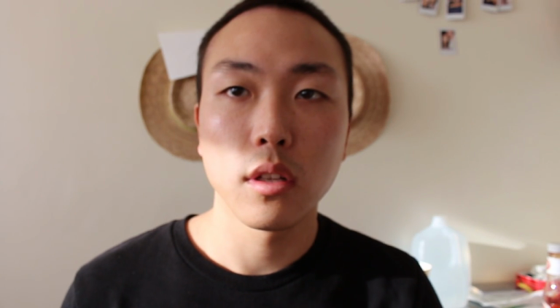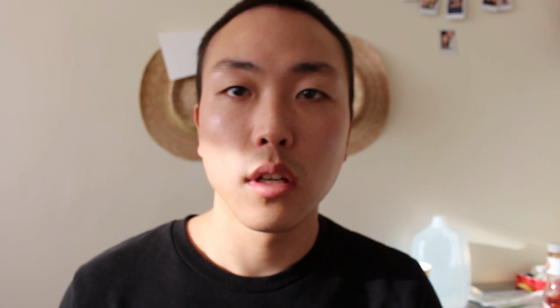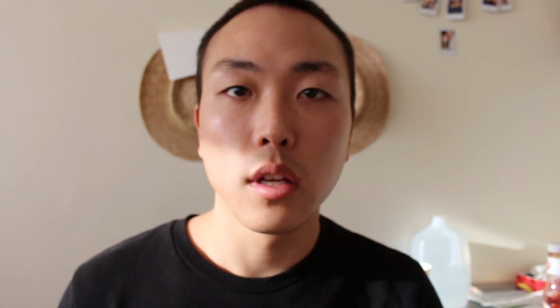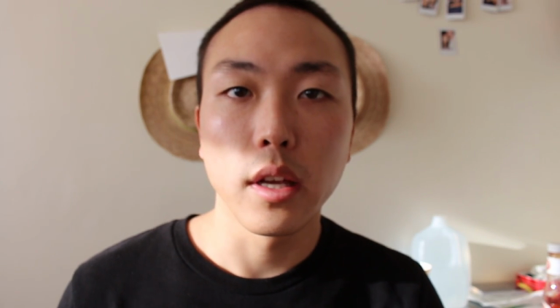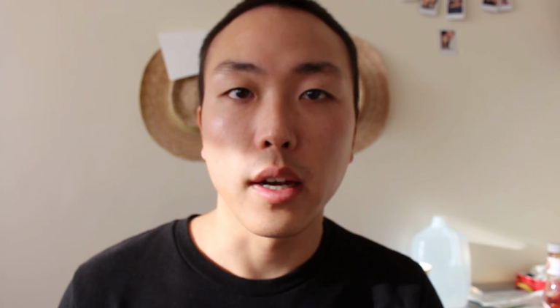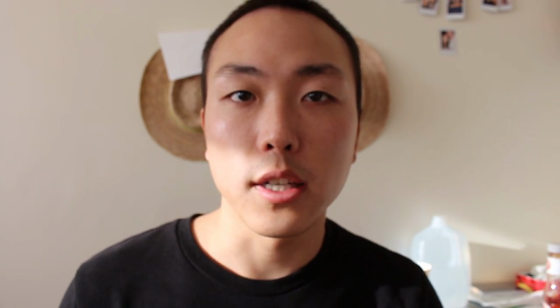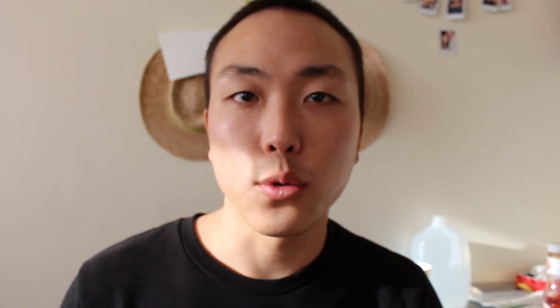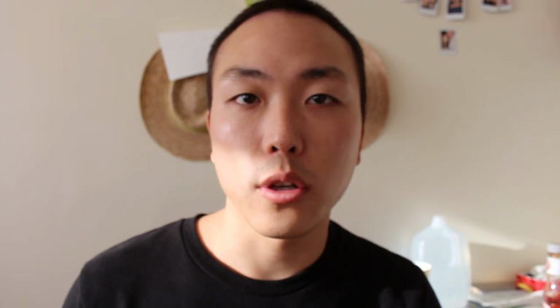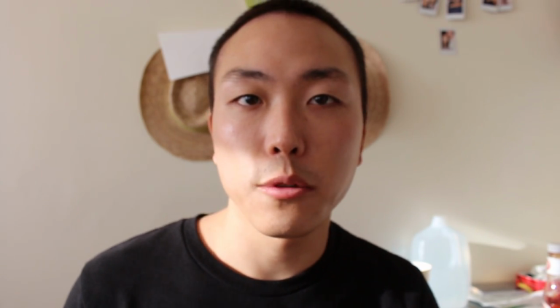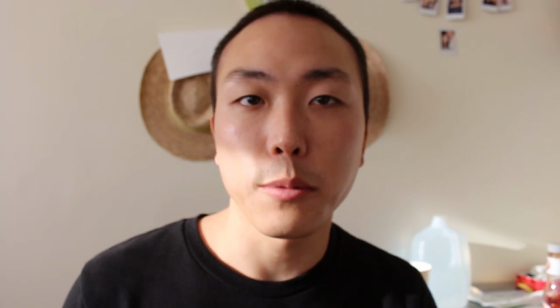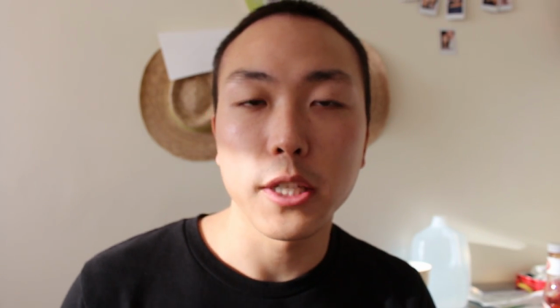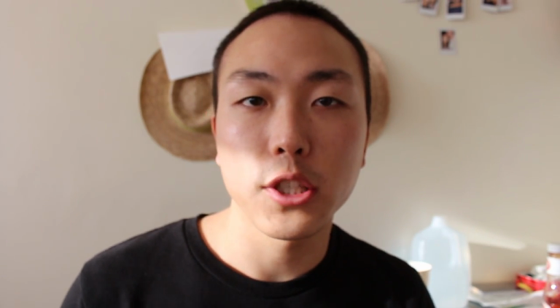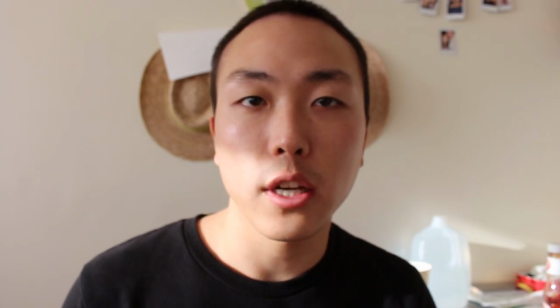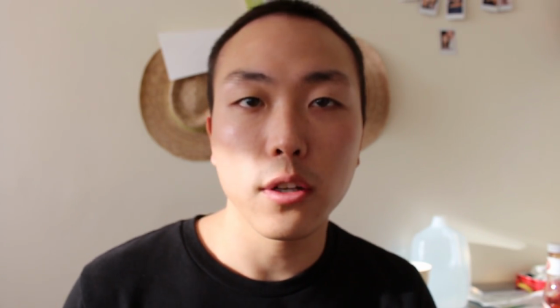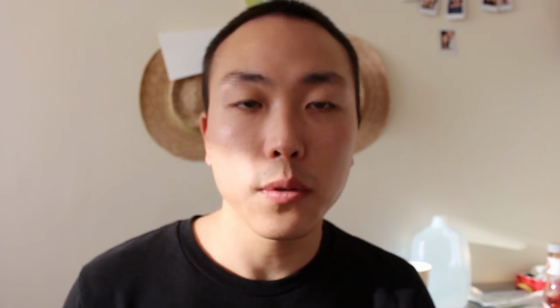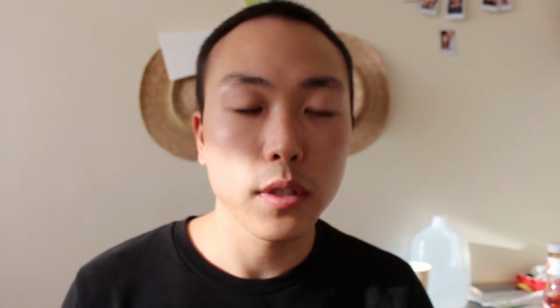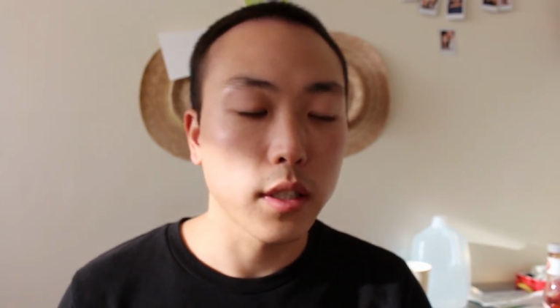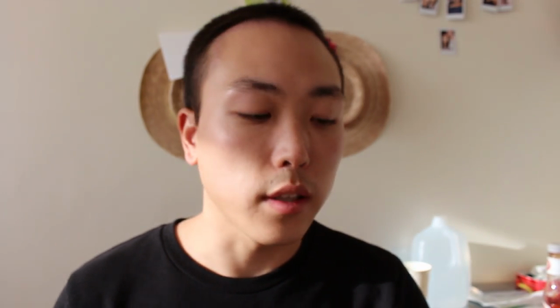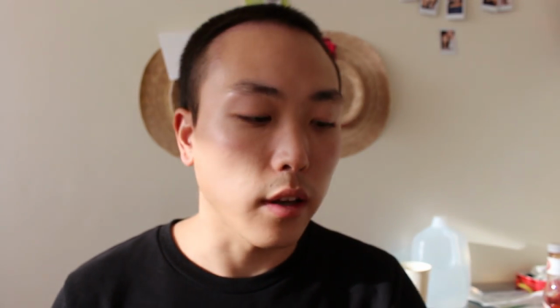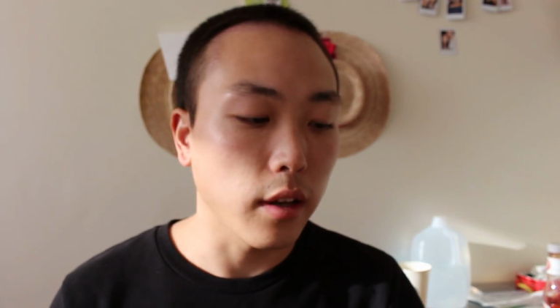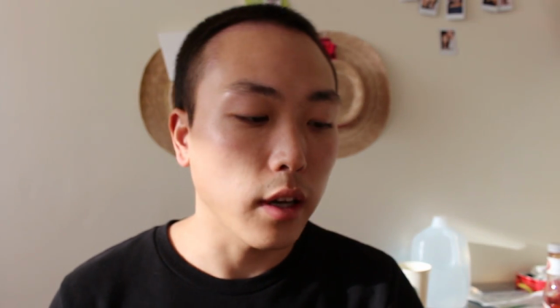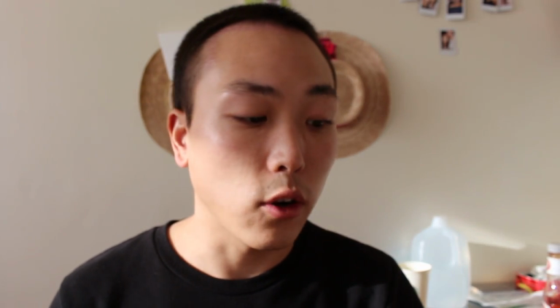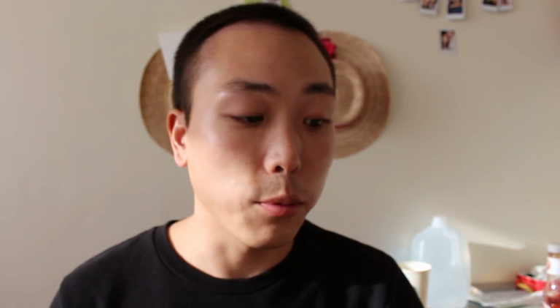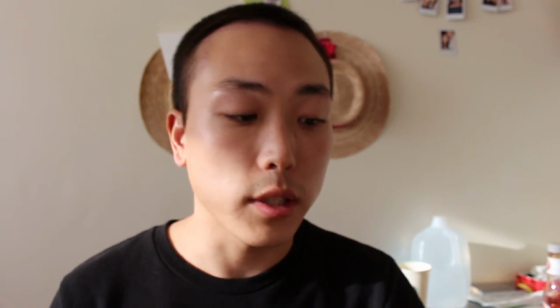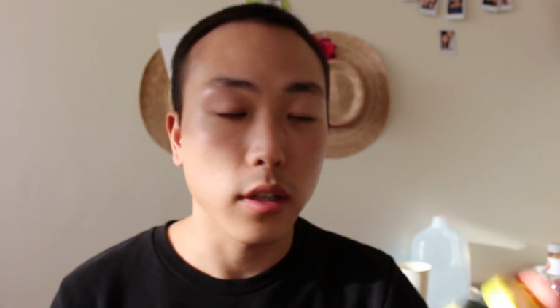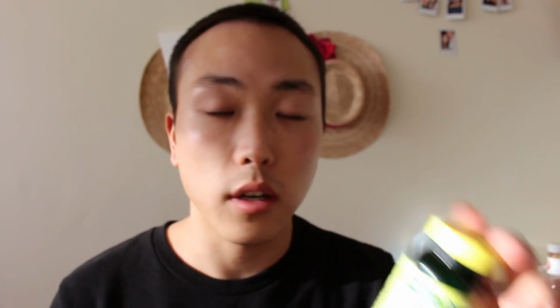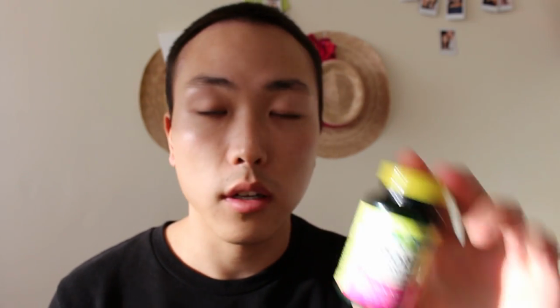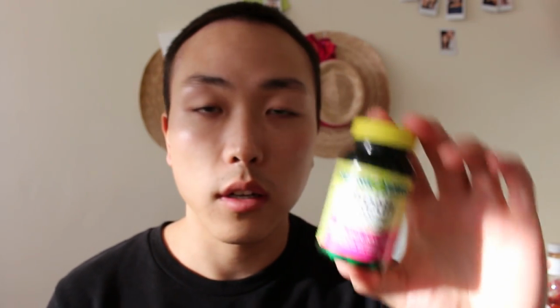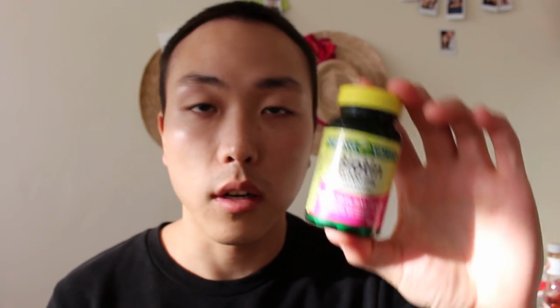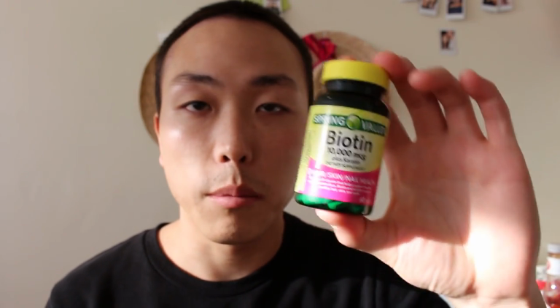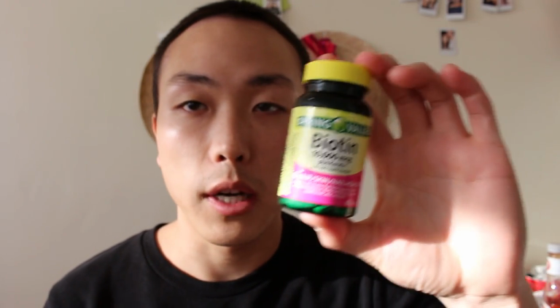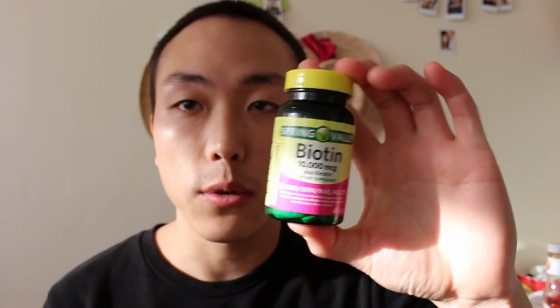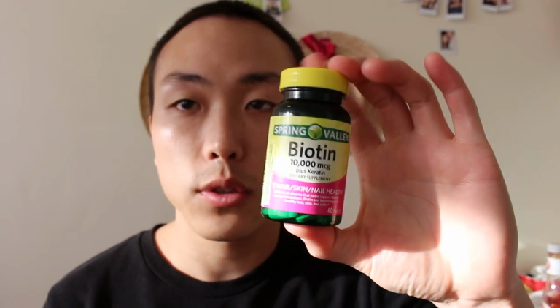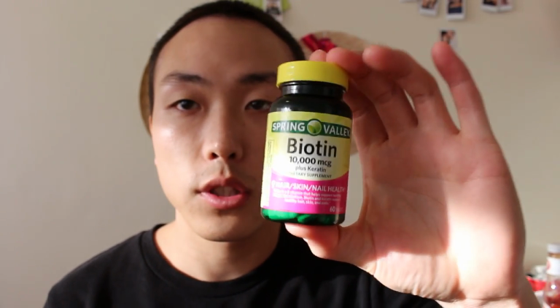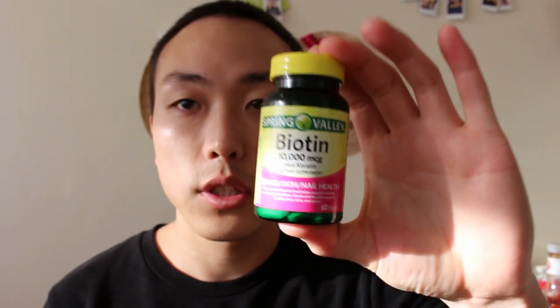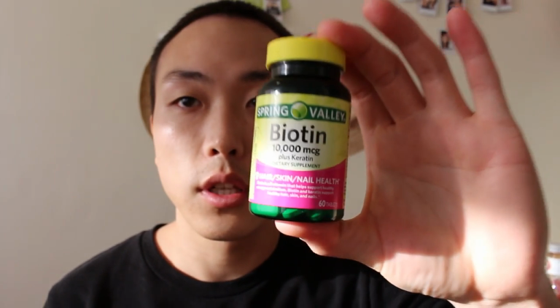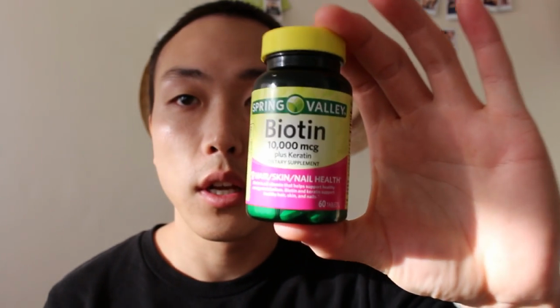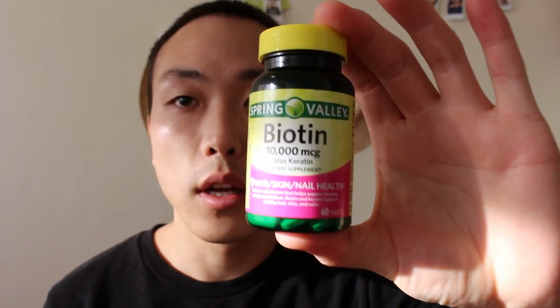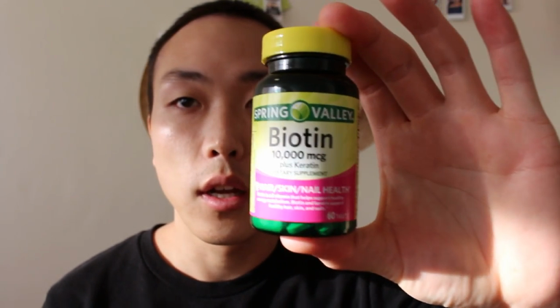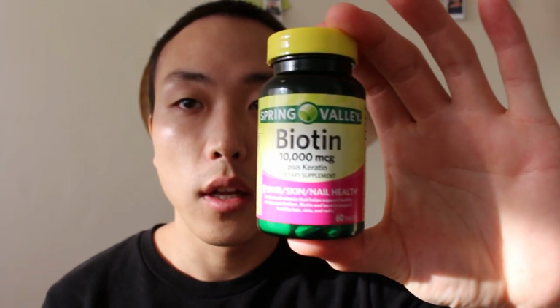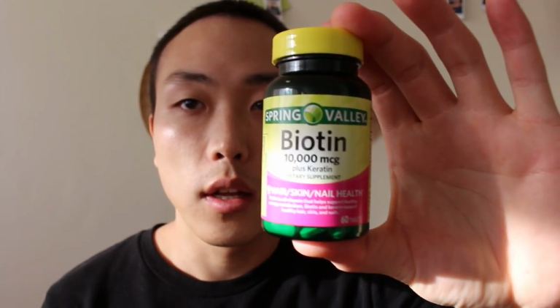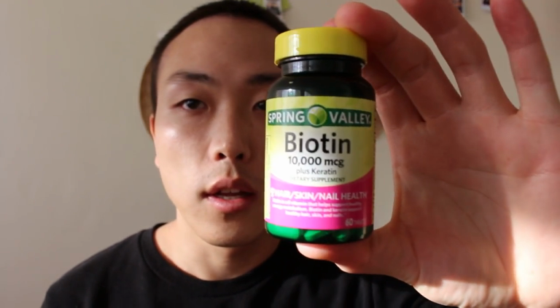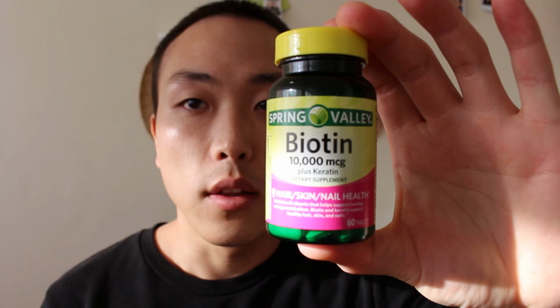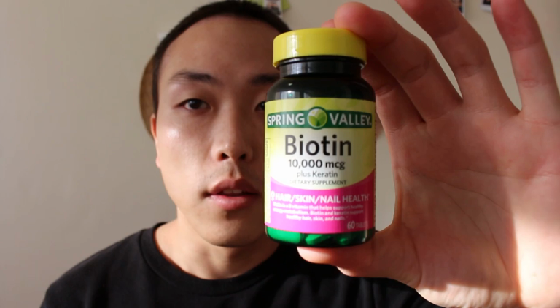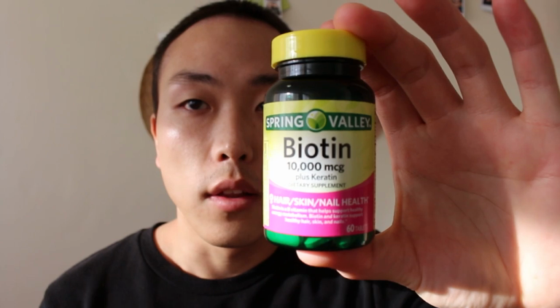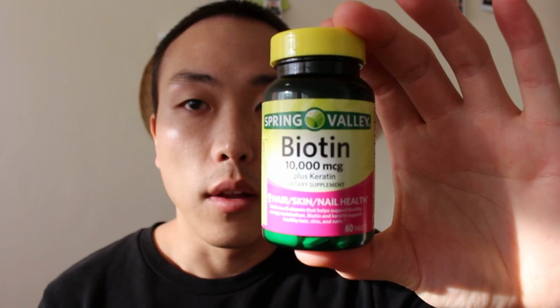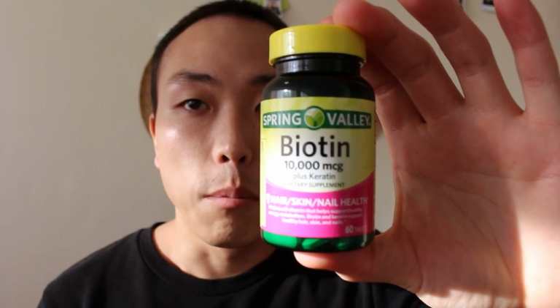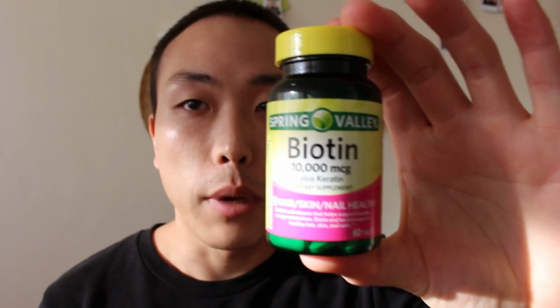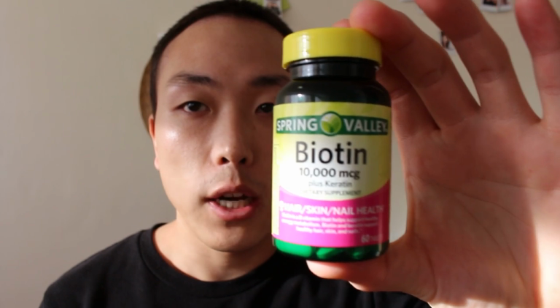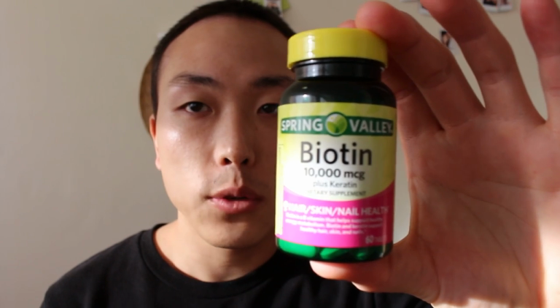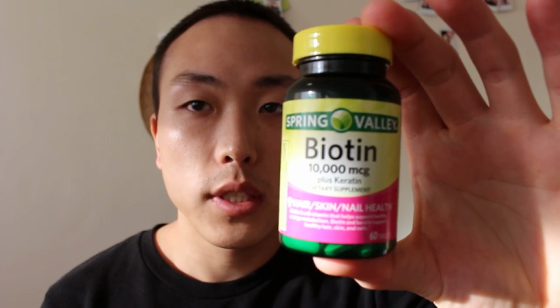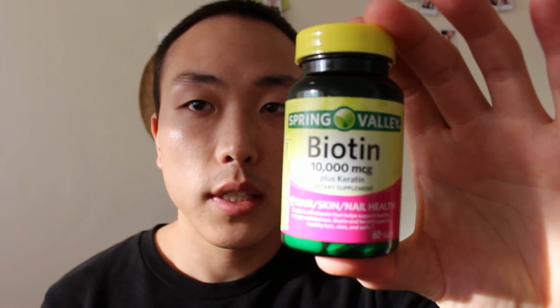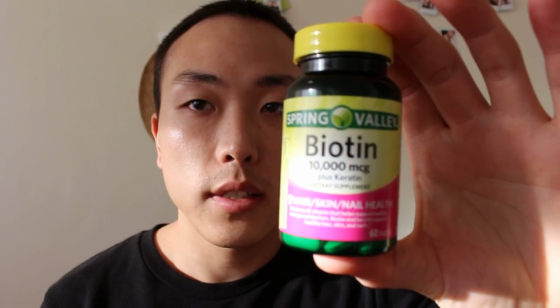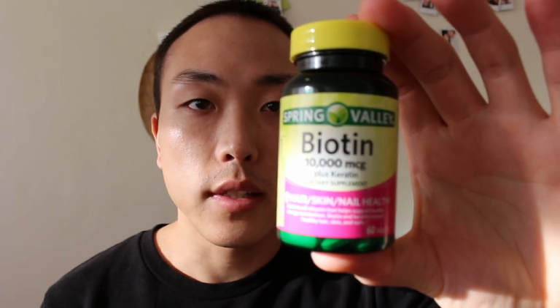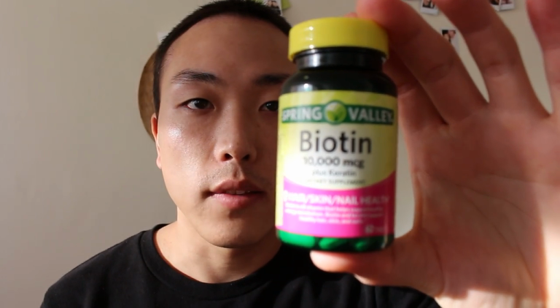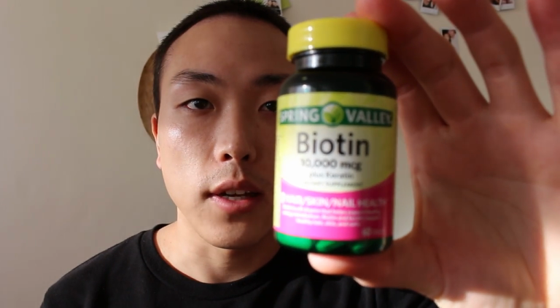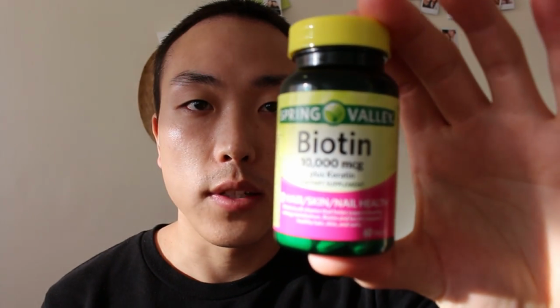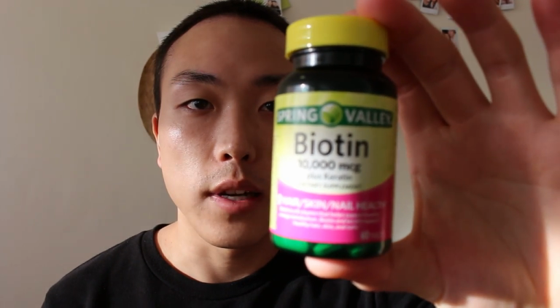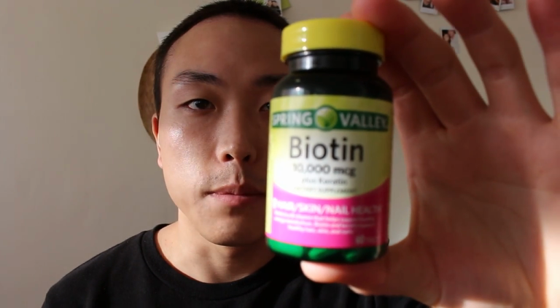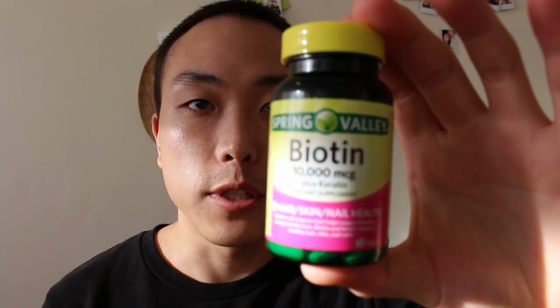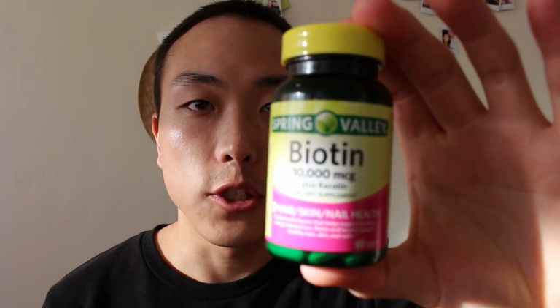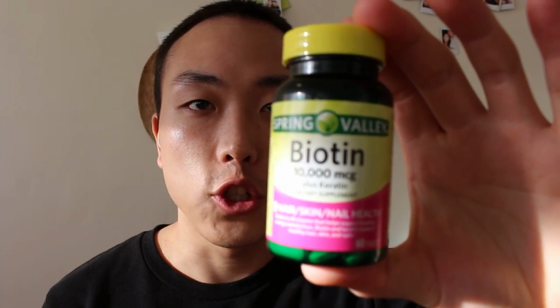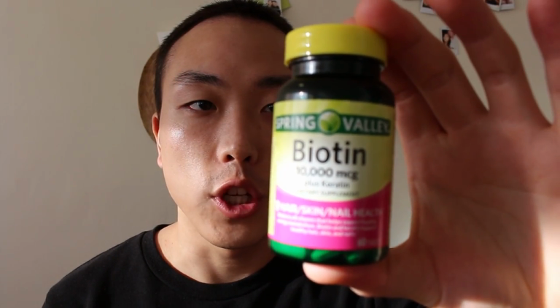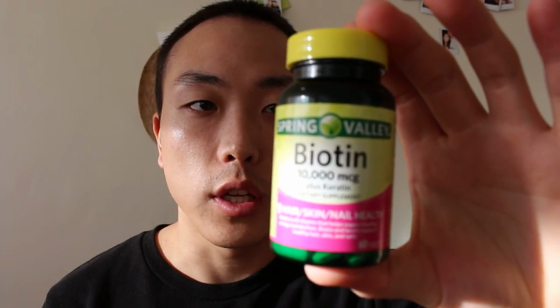Hey guys, welcome to my channel. Today I will be talking about Biotin 10,000 MCG.